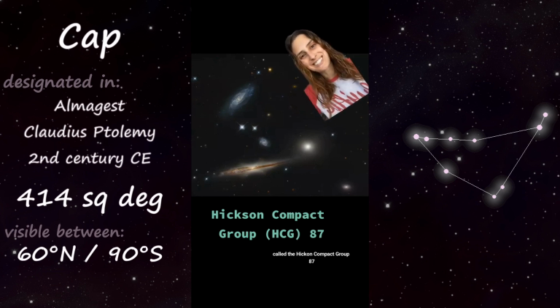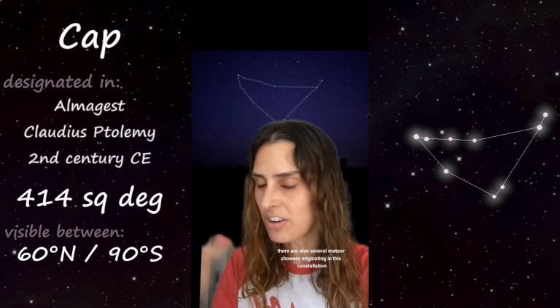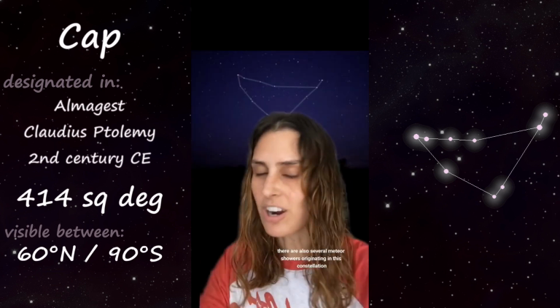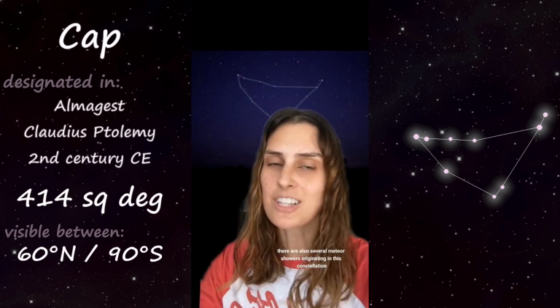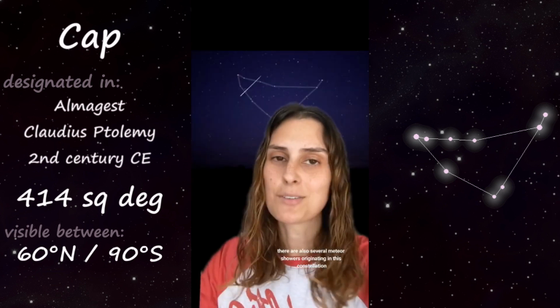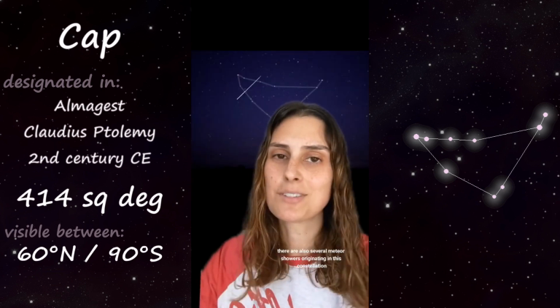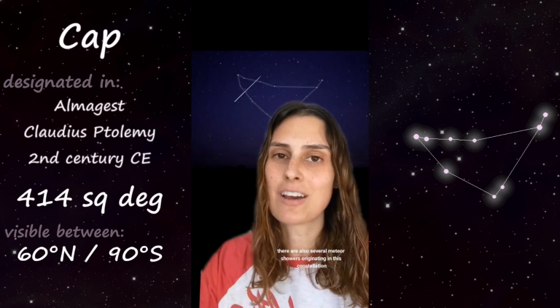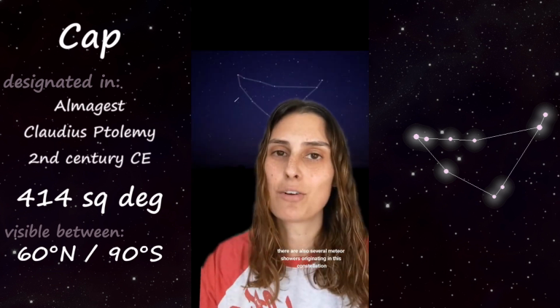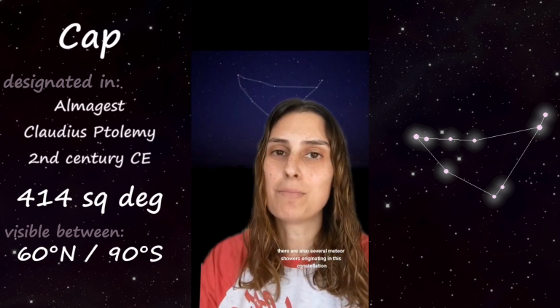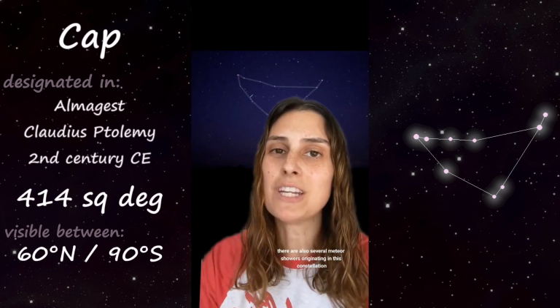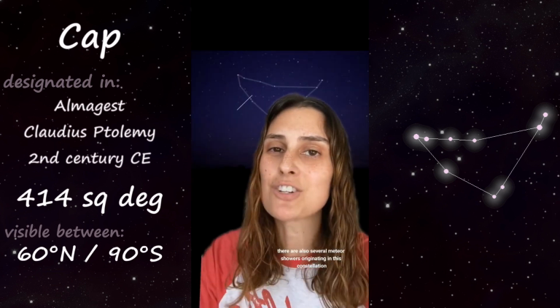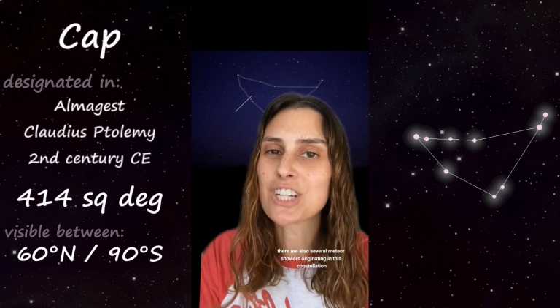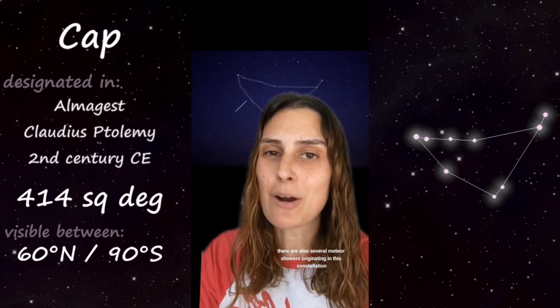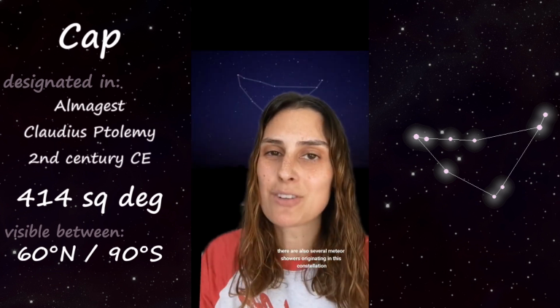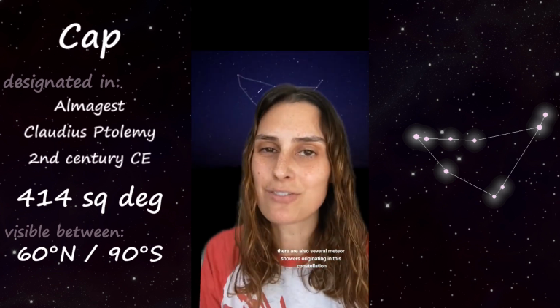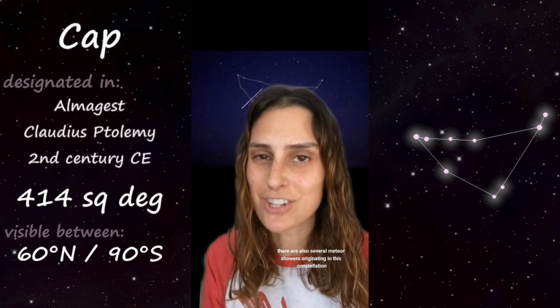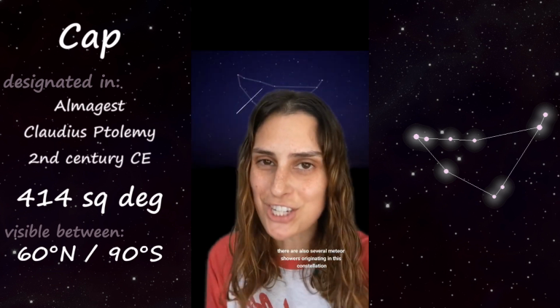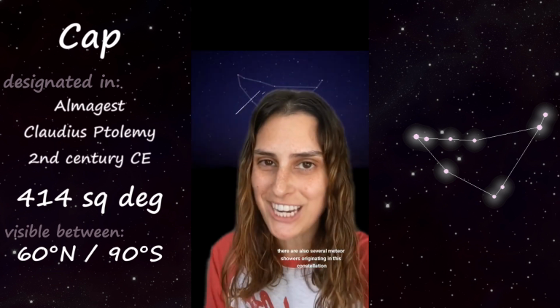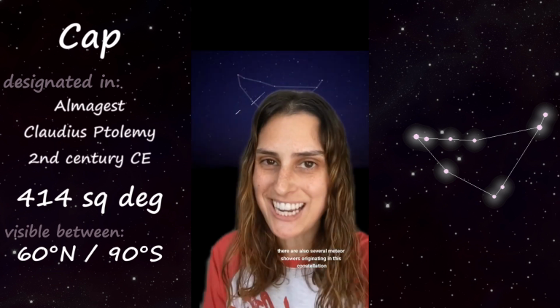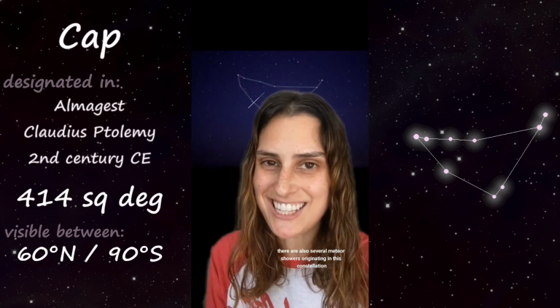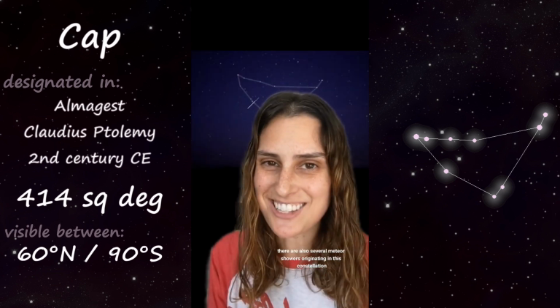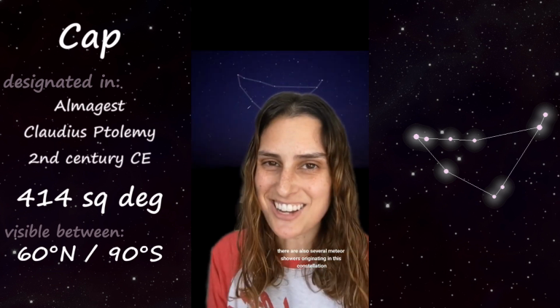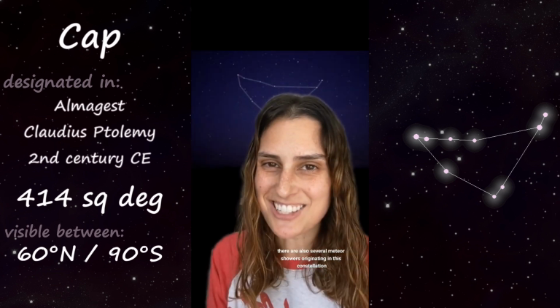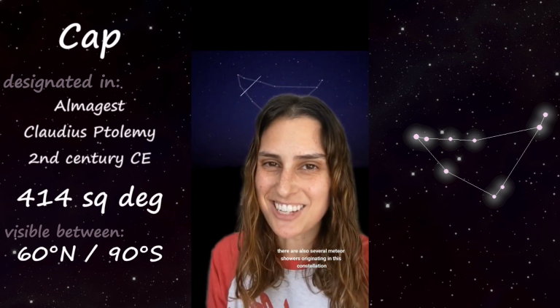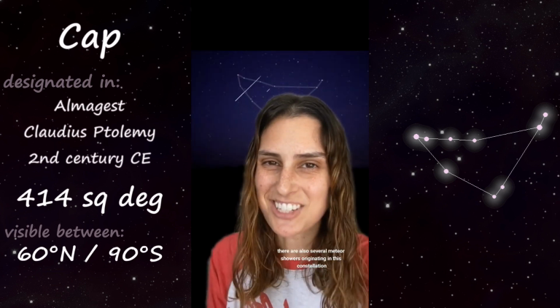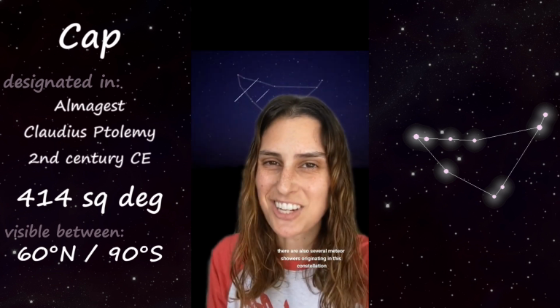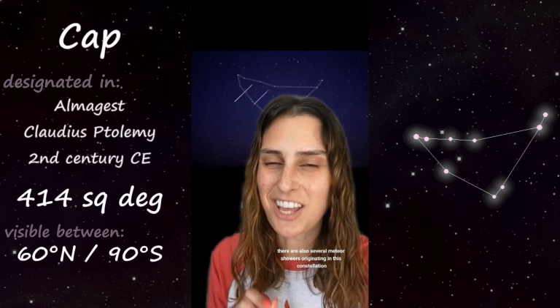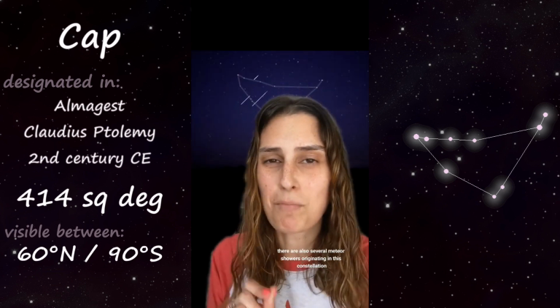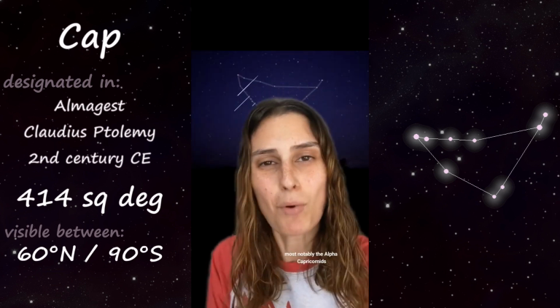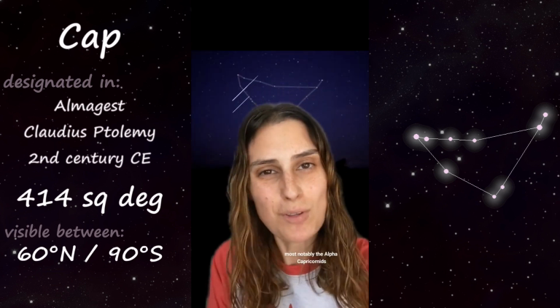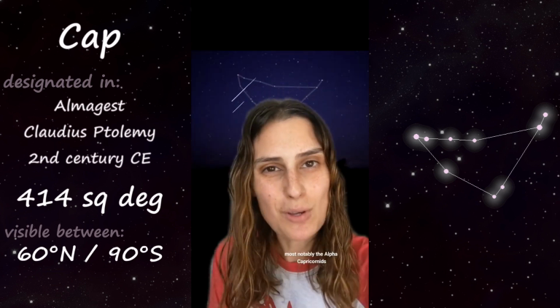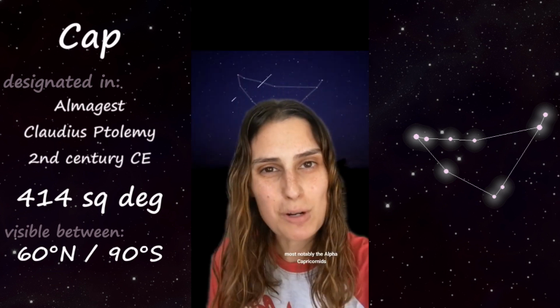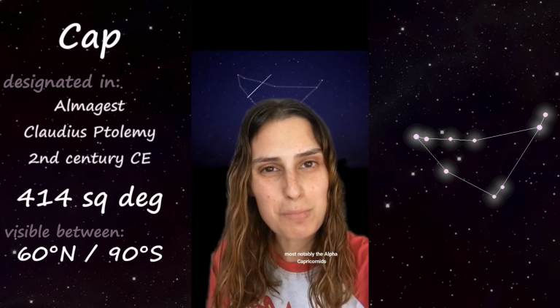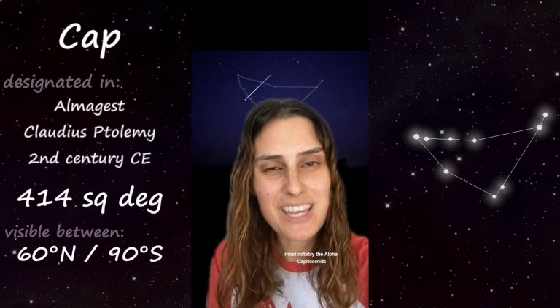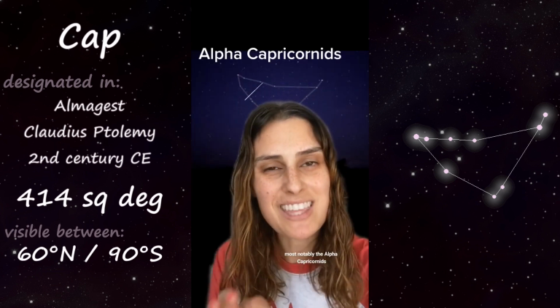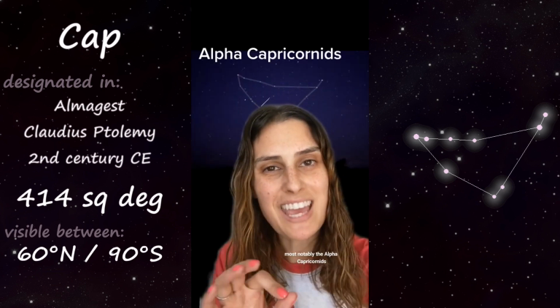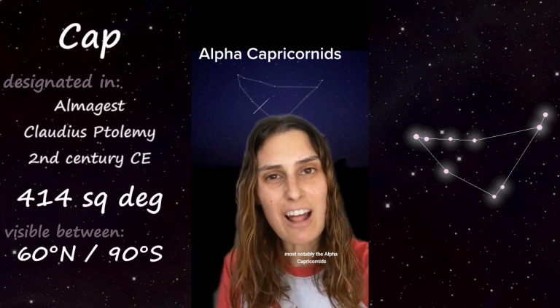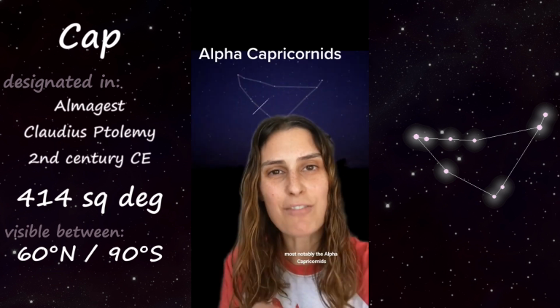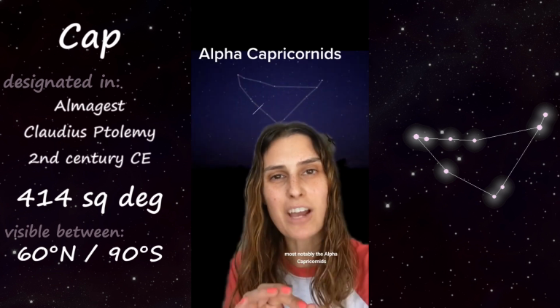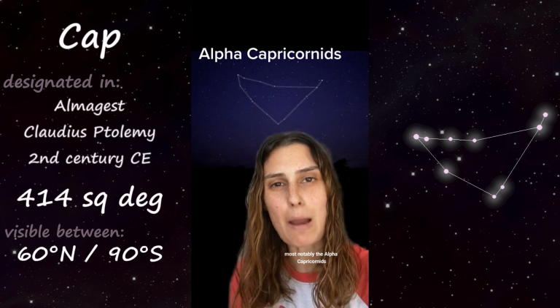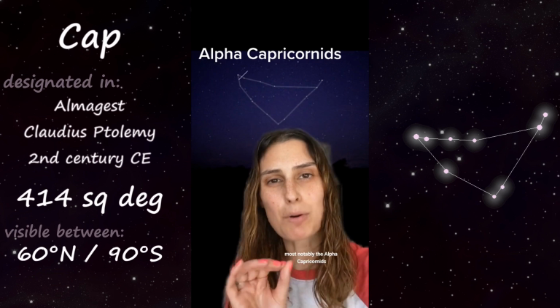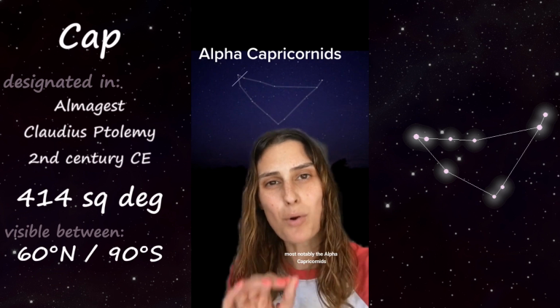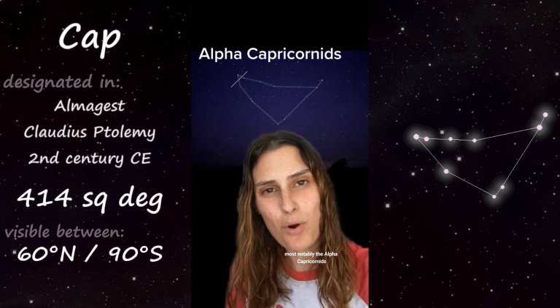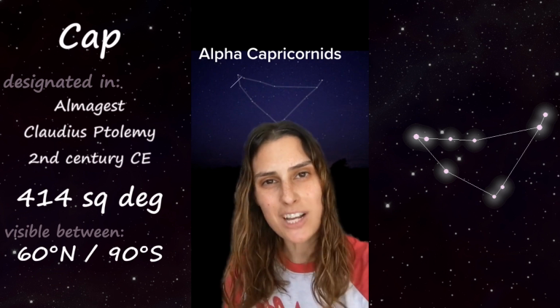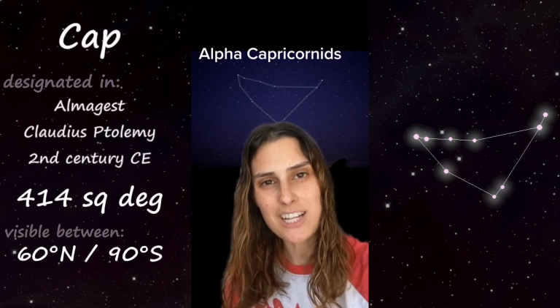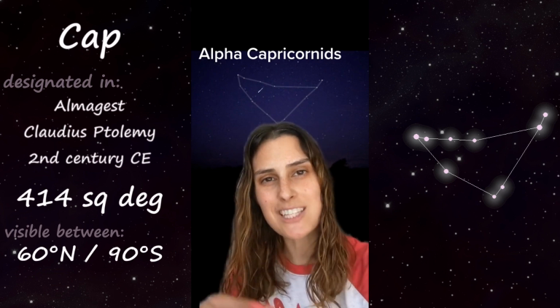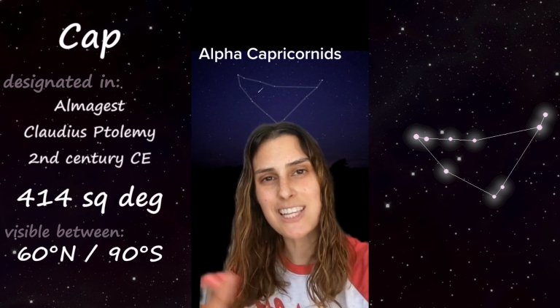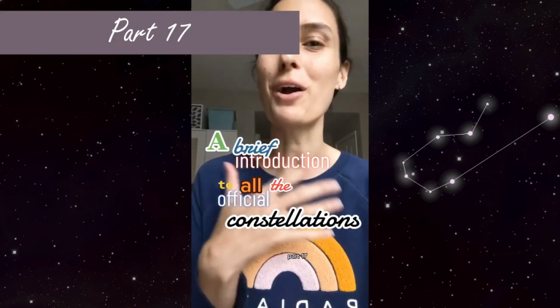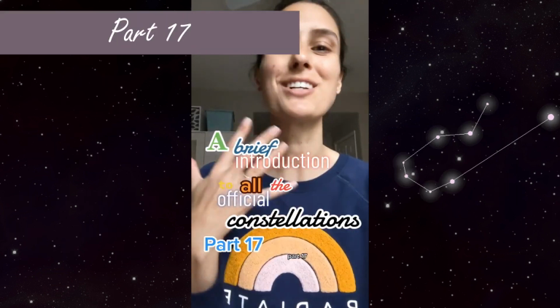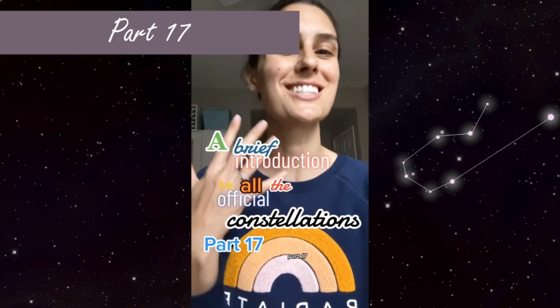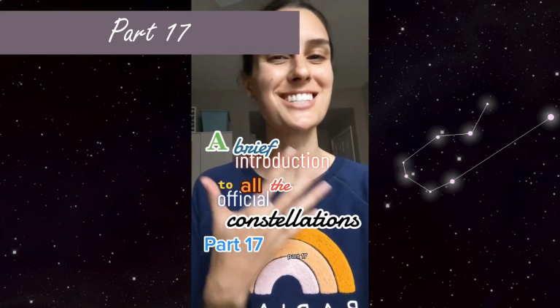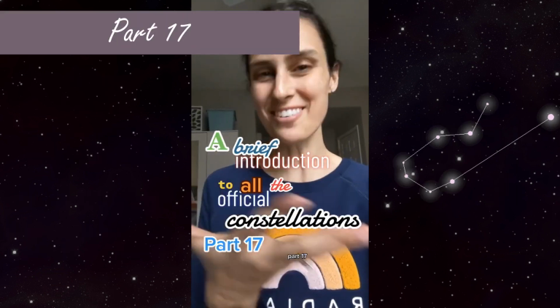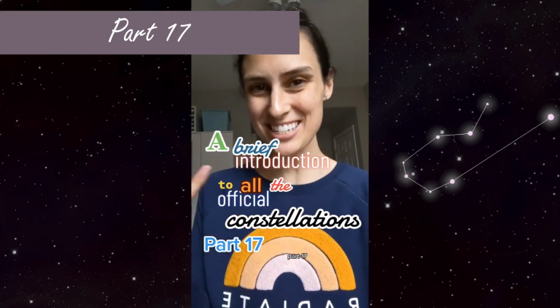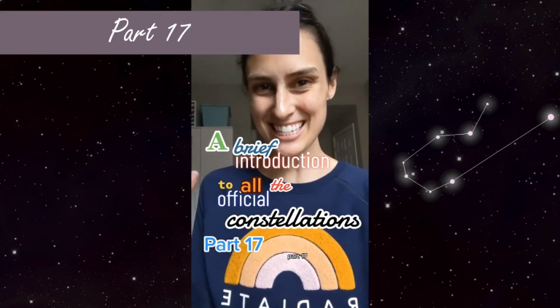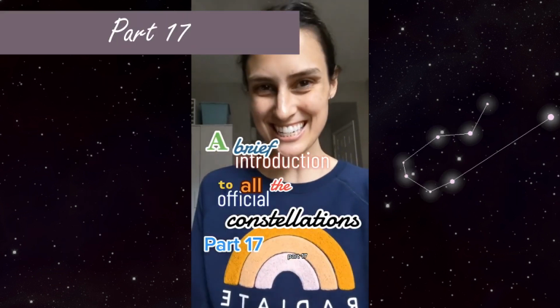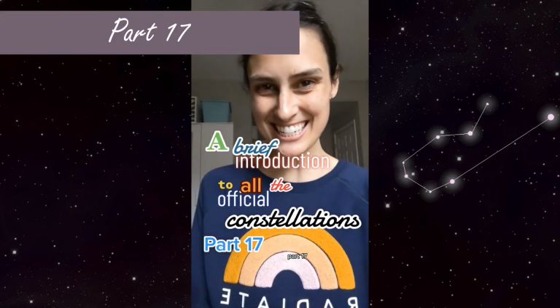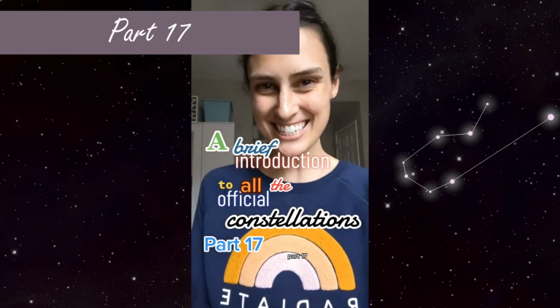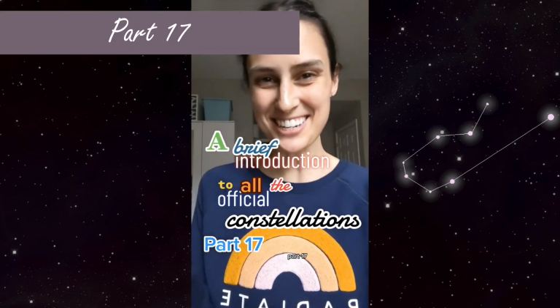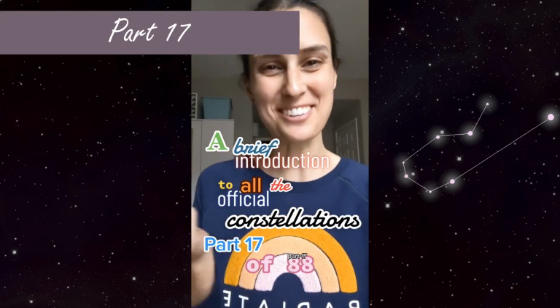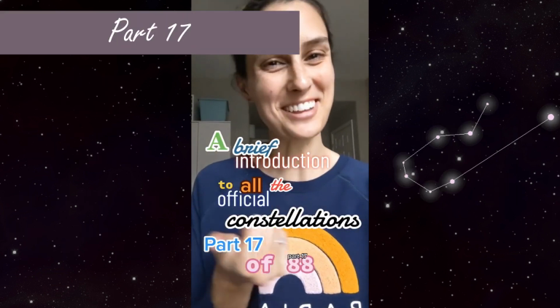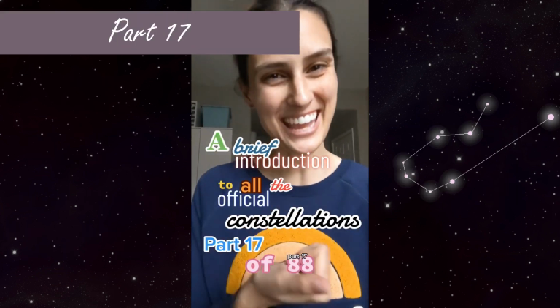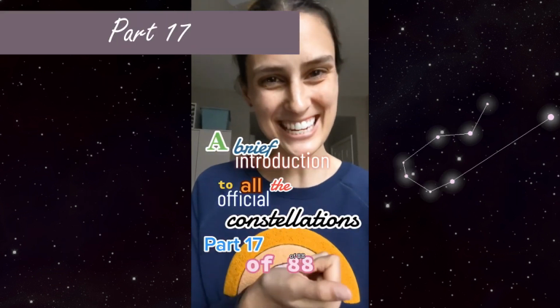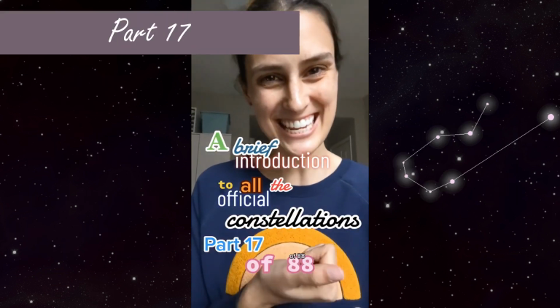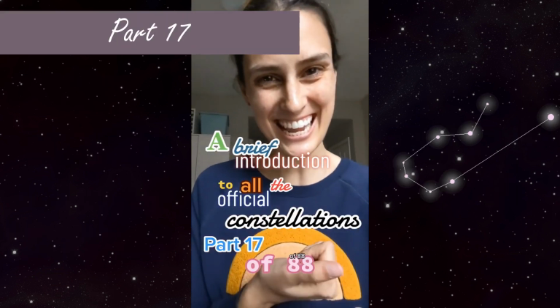There are also several meteor showers originating in this constellation, most notably the Alpha Capricornids.